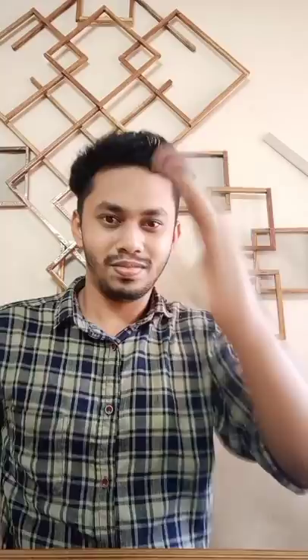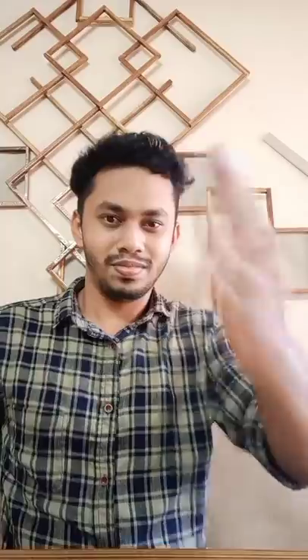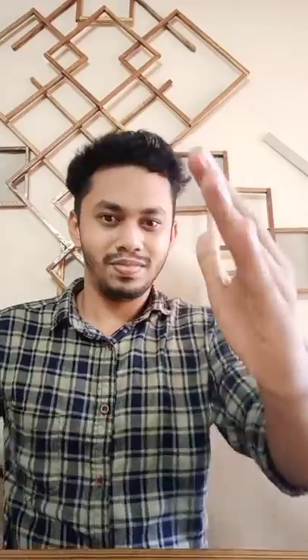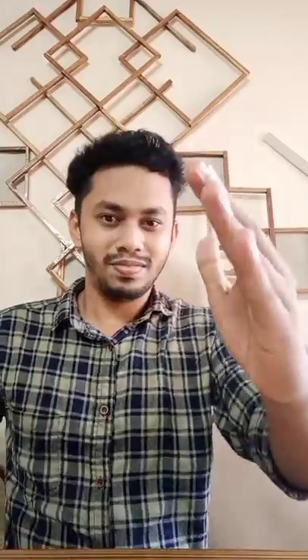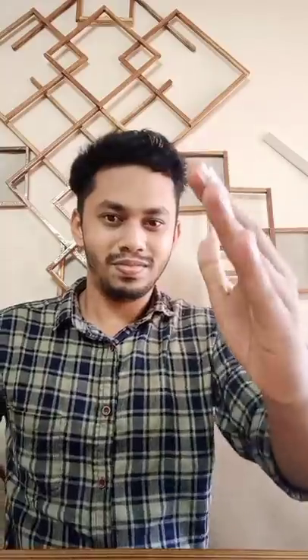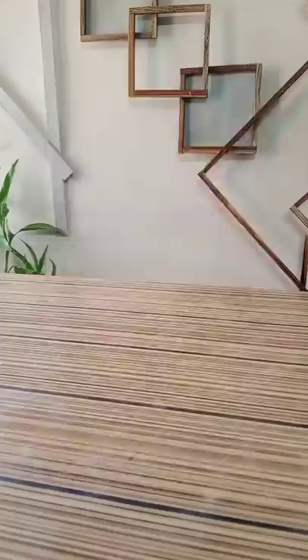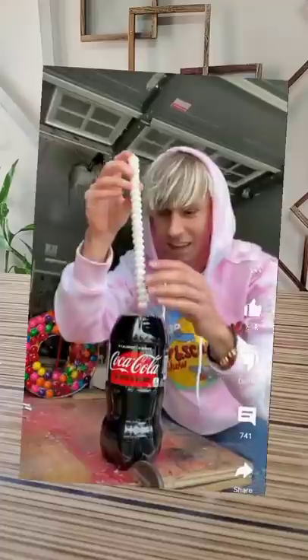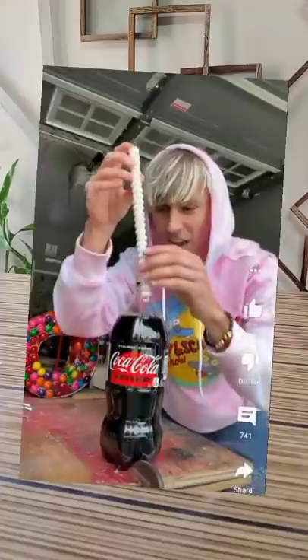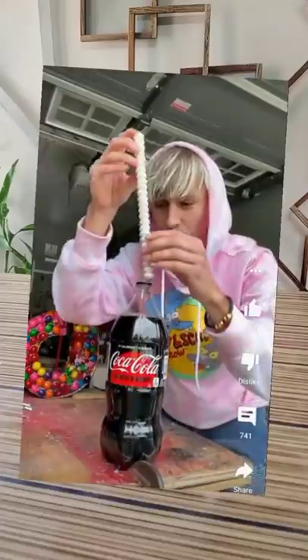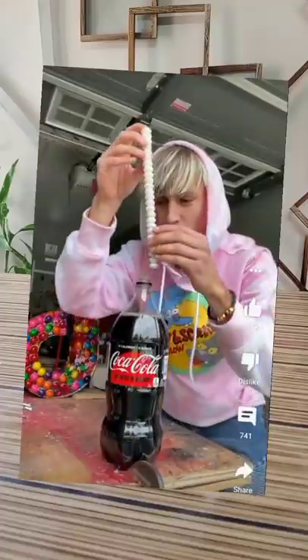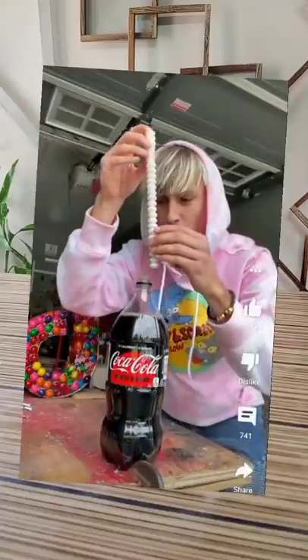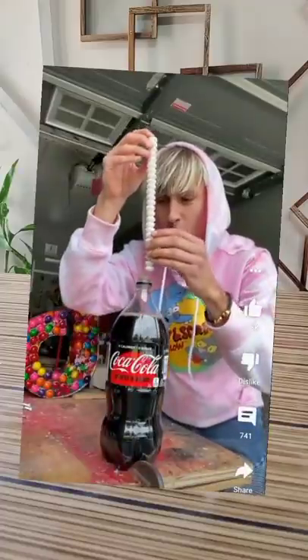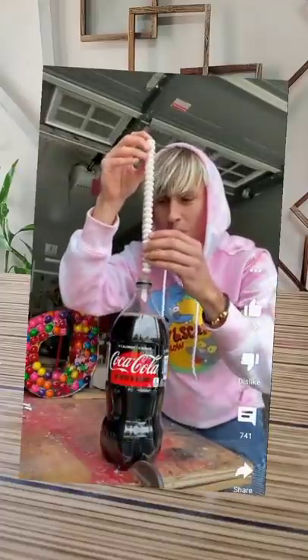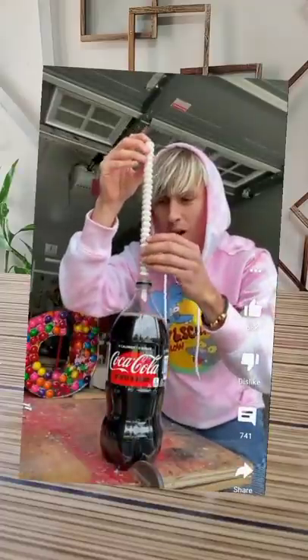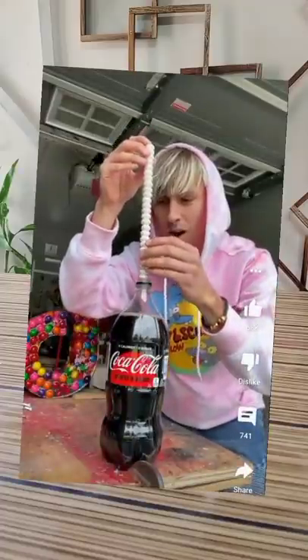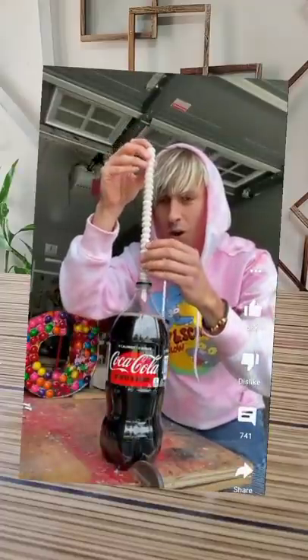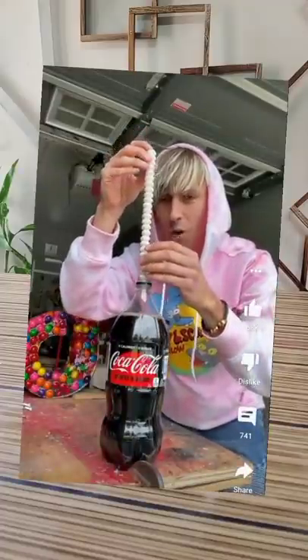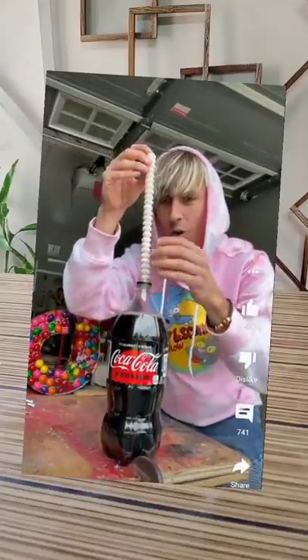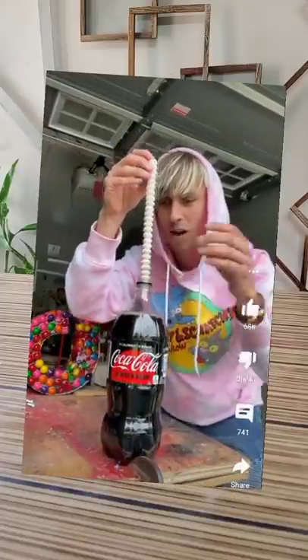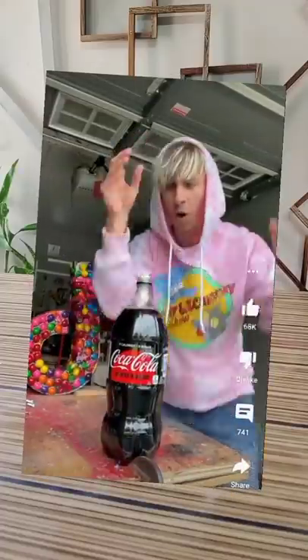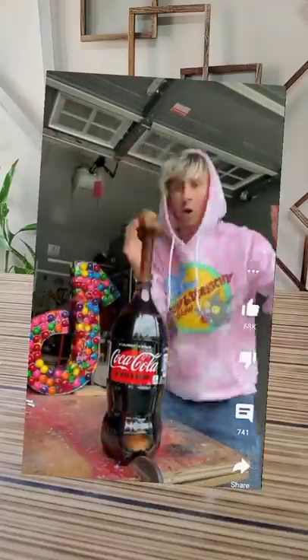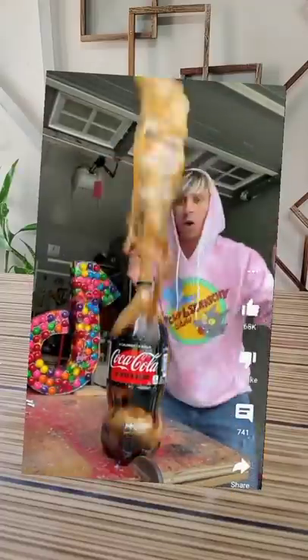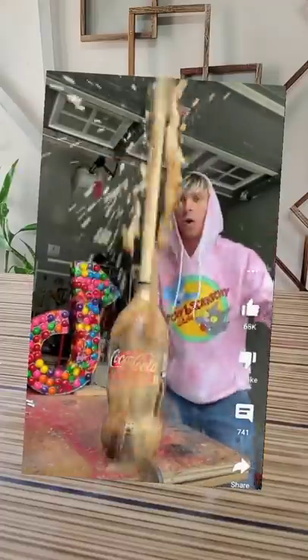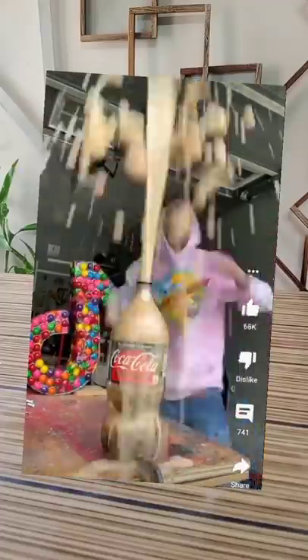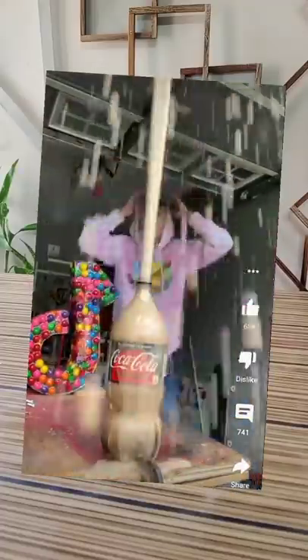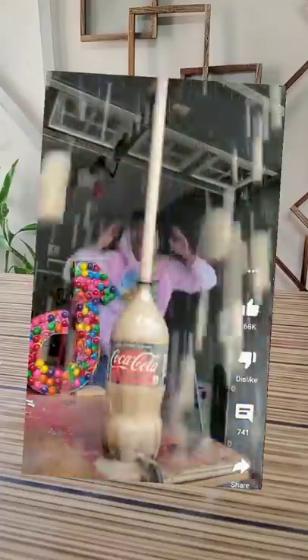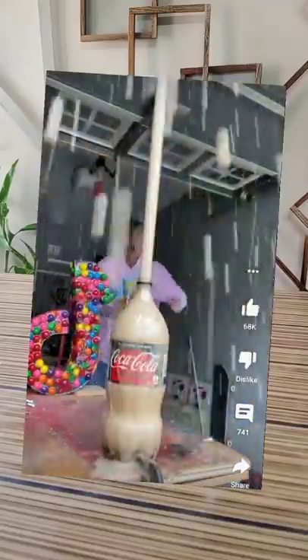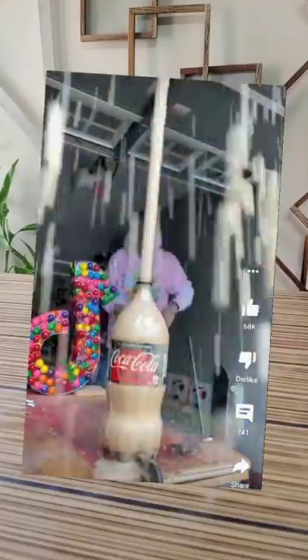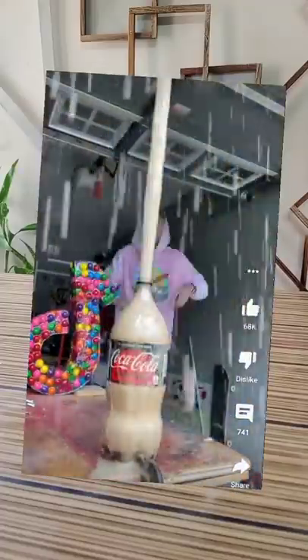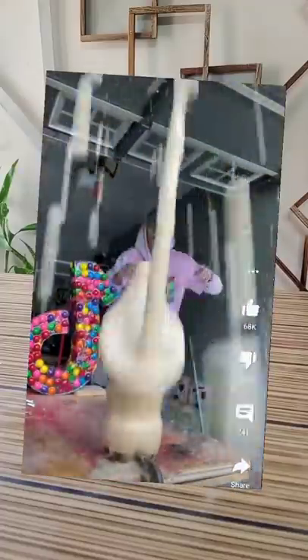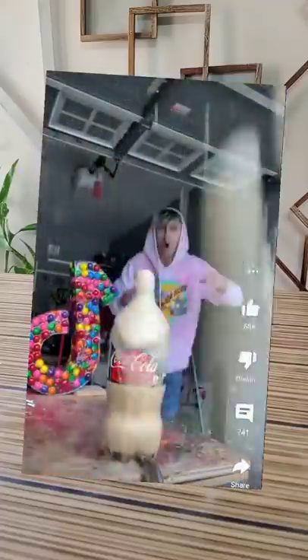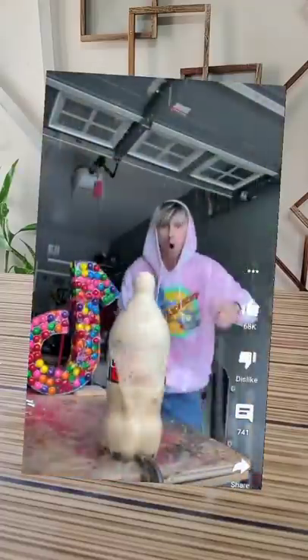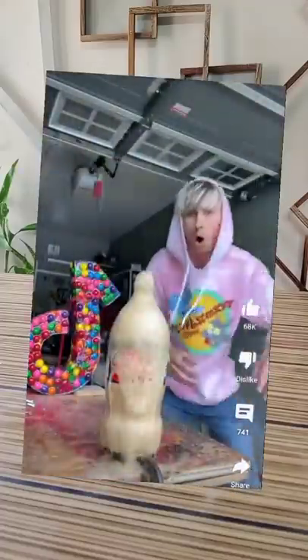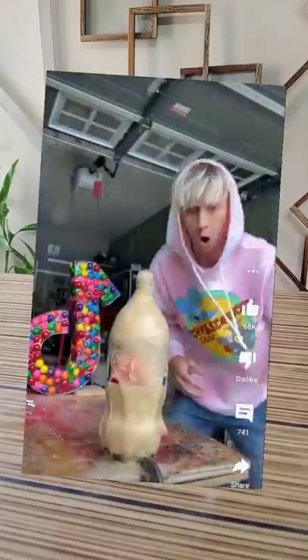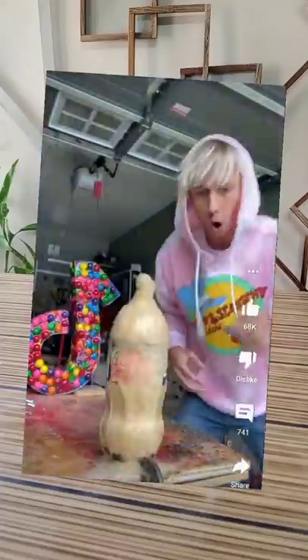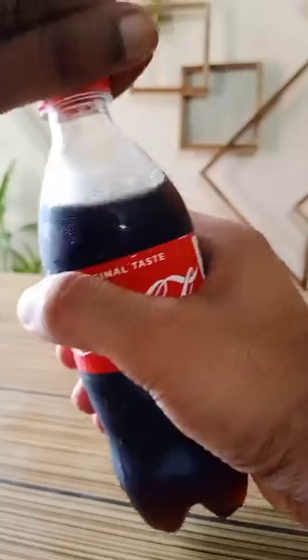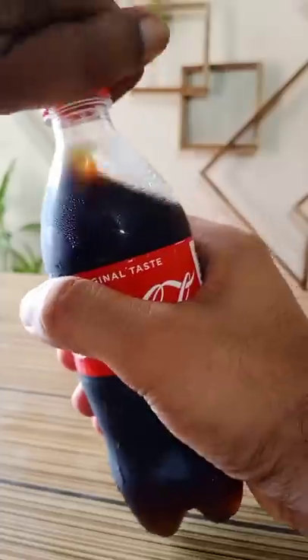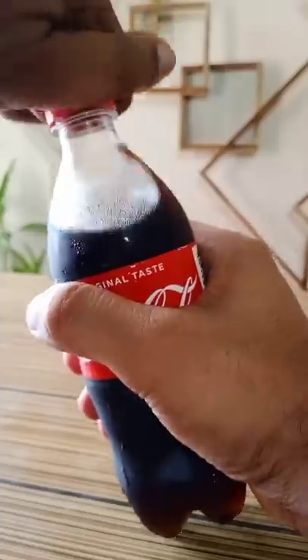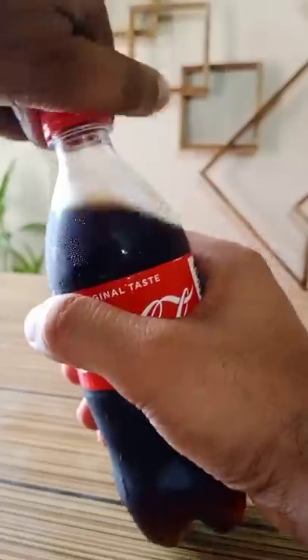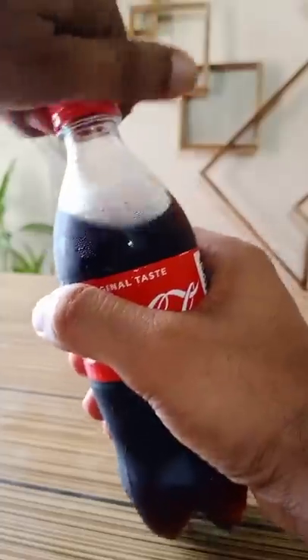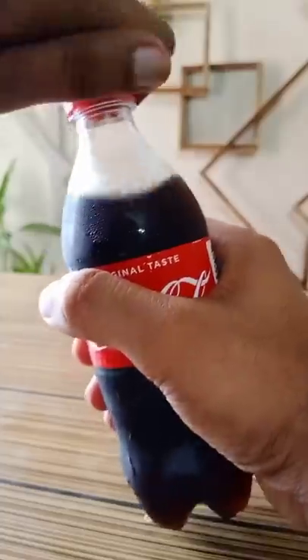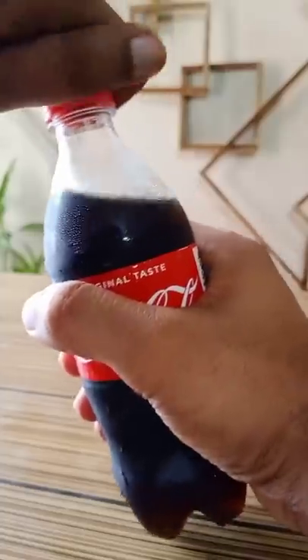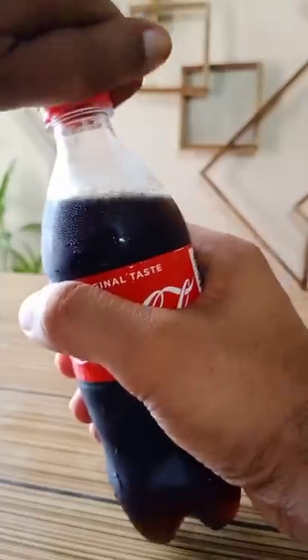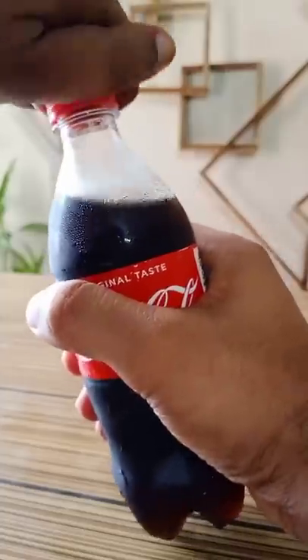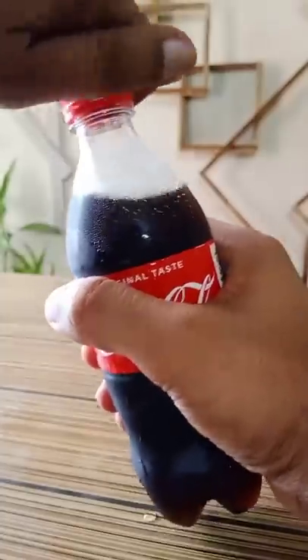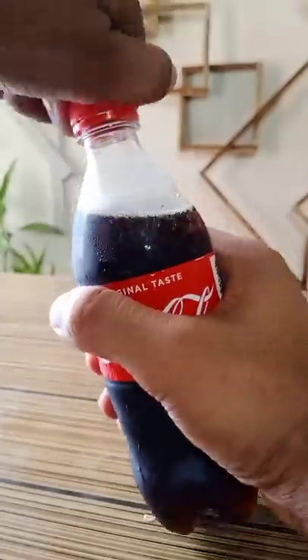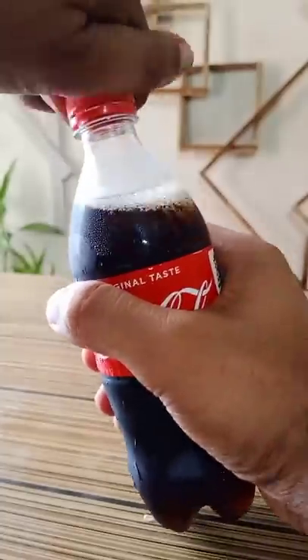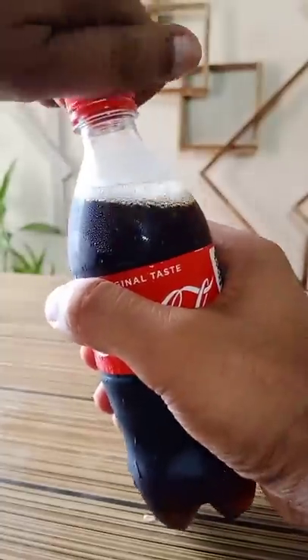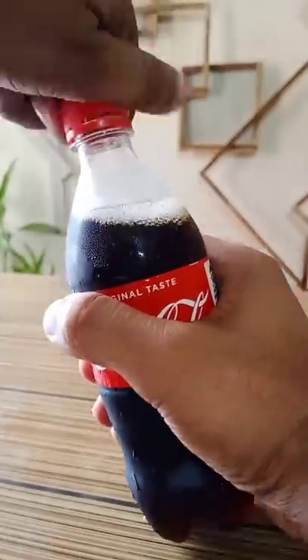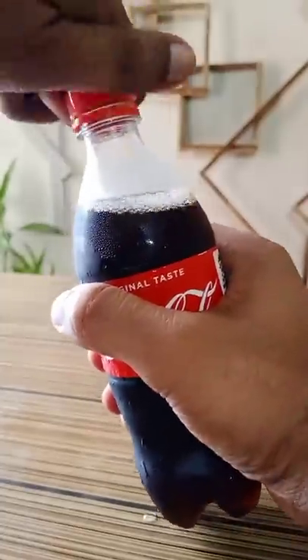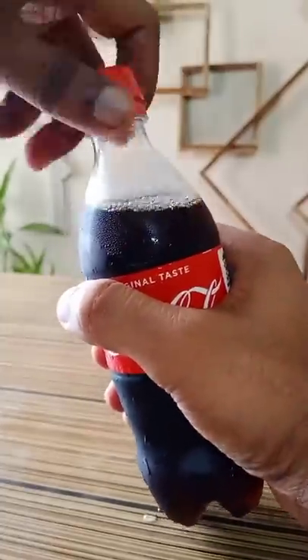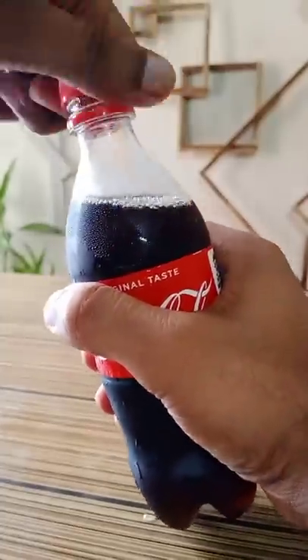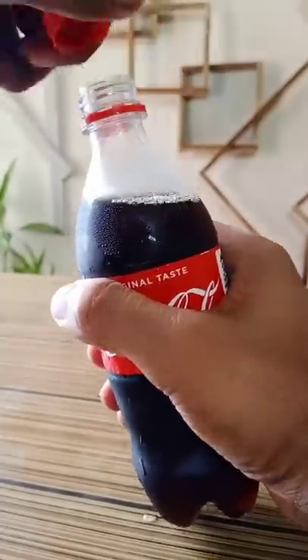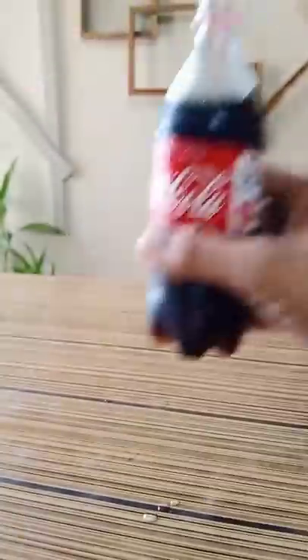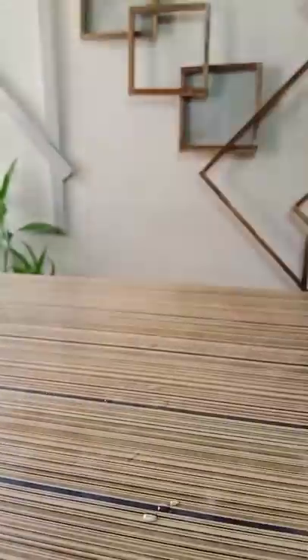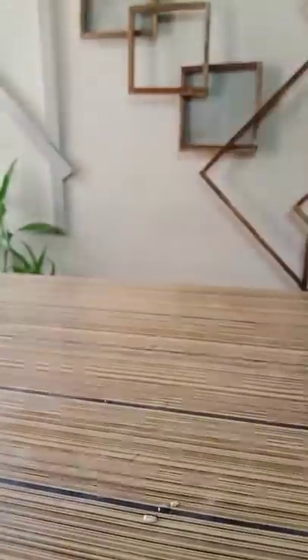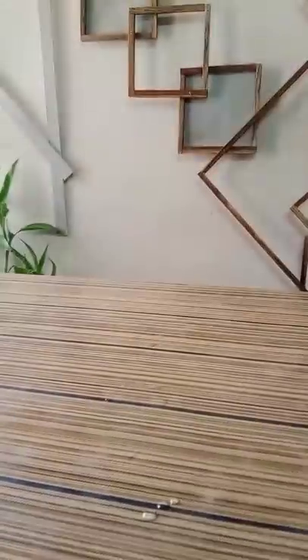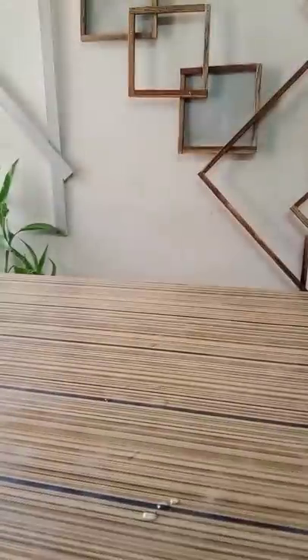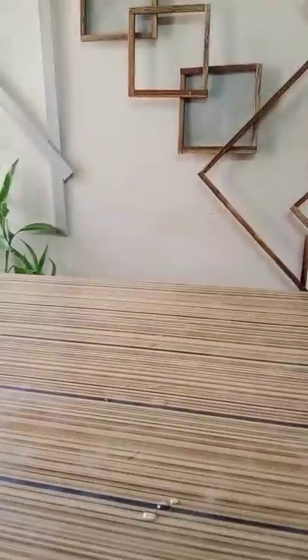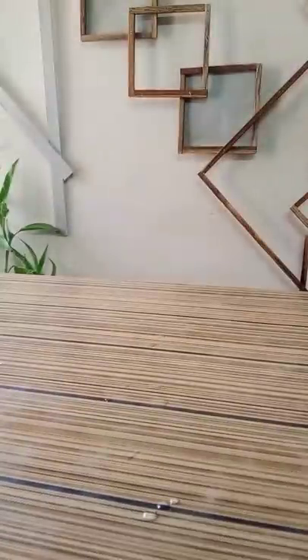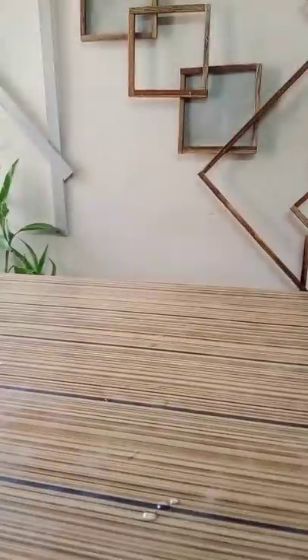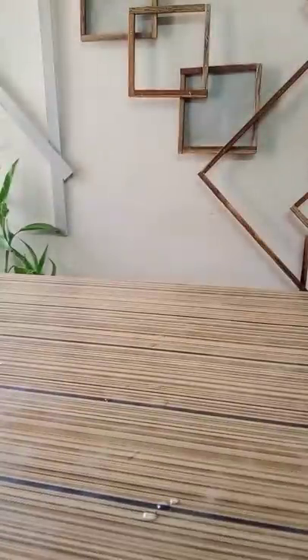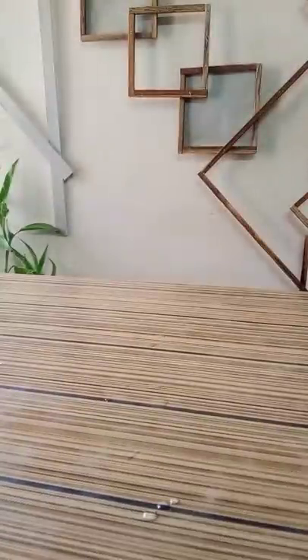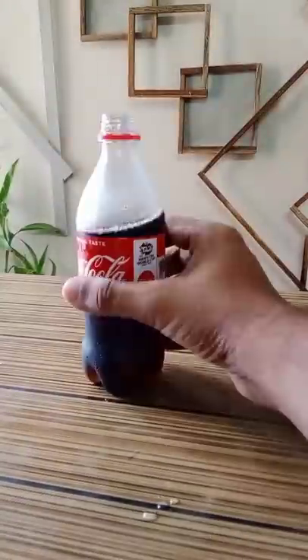Hi friends! We are going to make bubbles with Mentos. I'm going to make a little bit of a Coke.